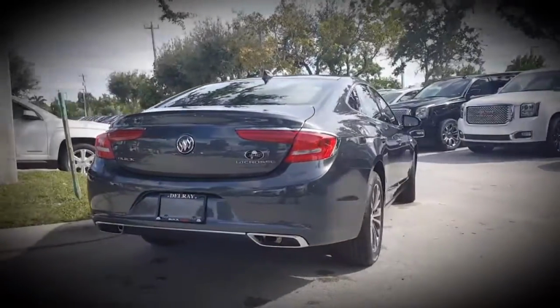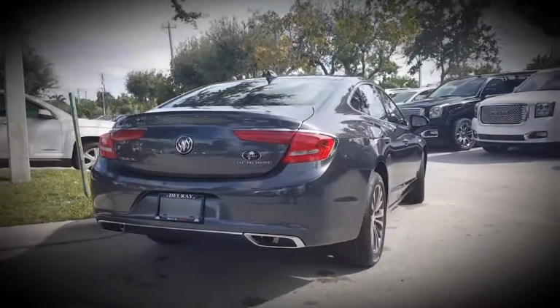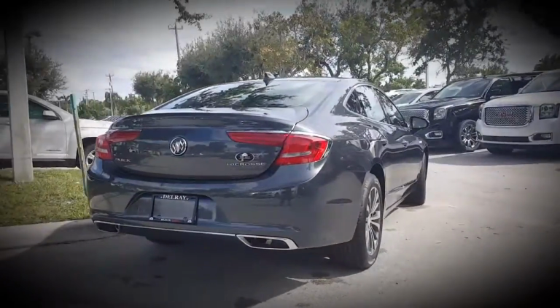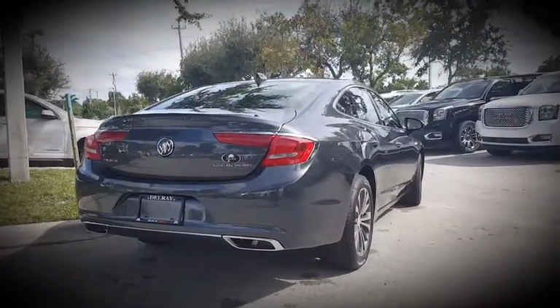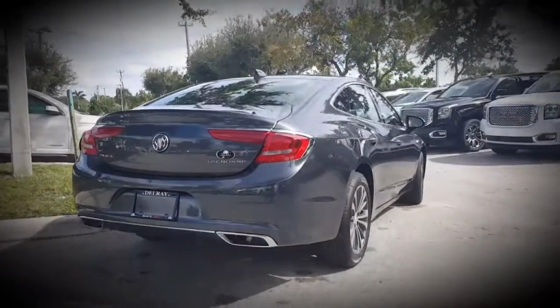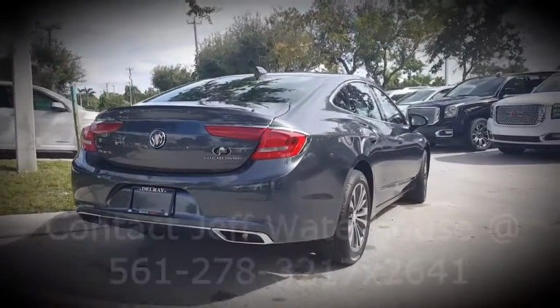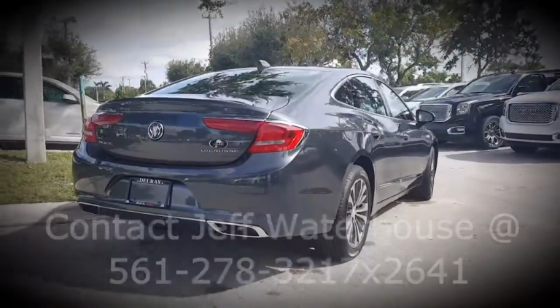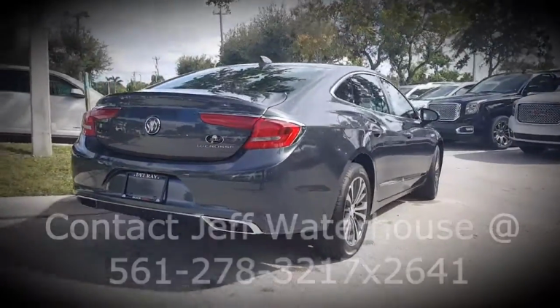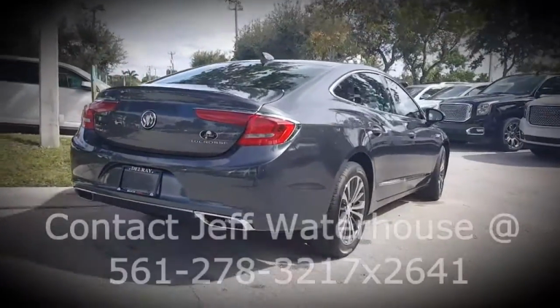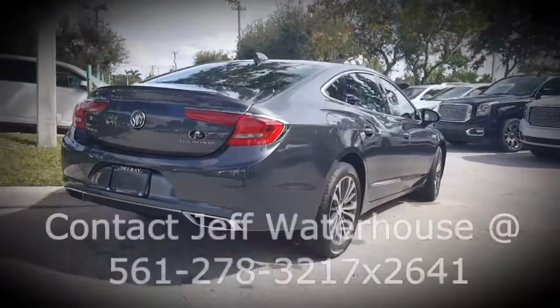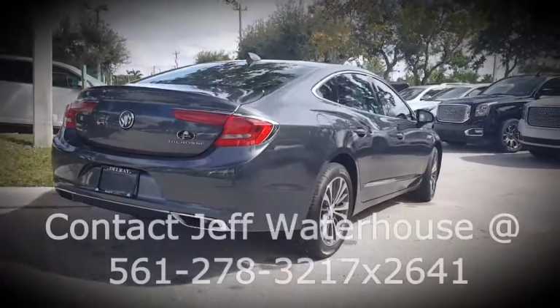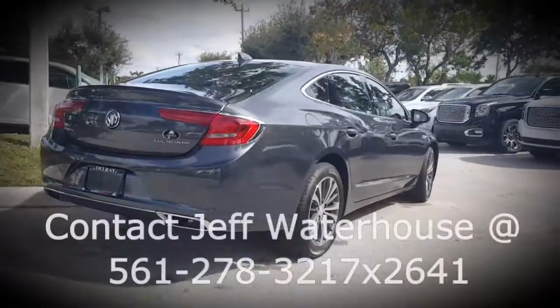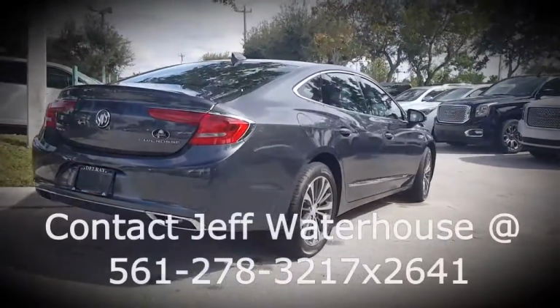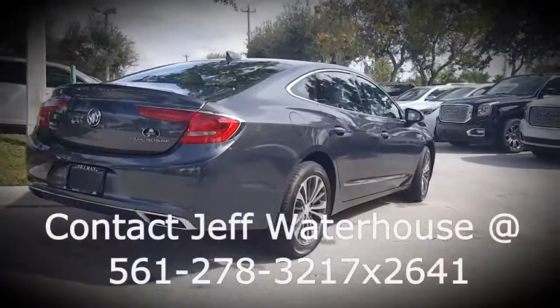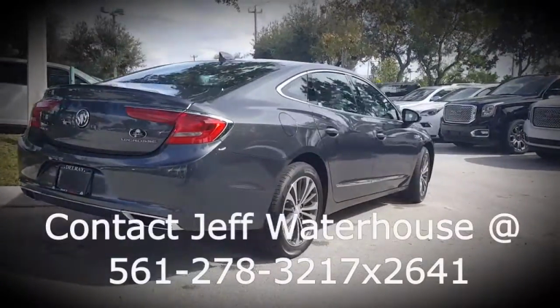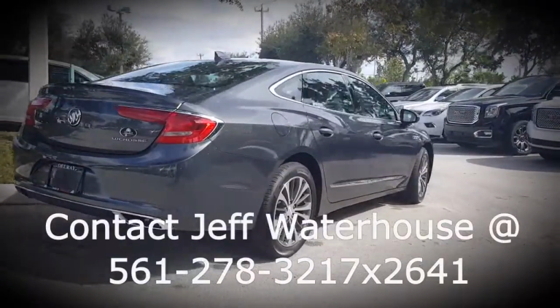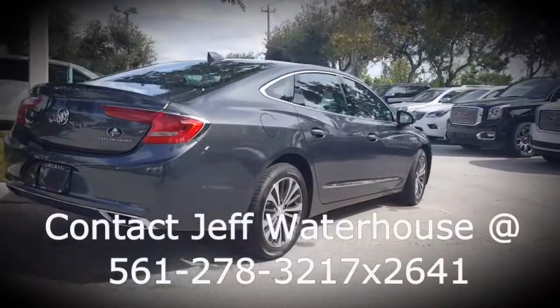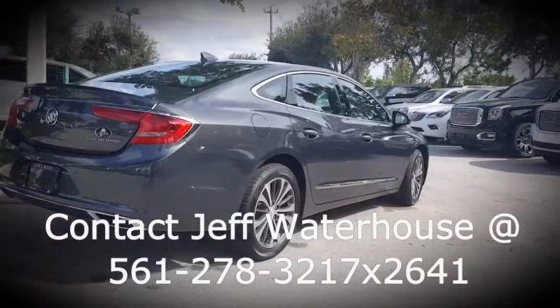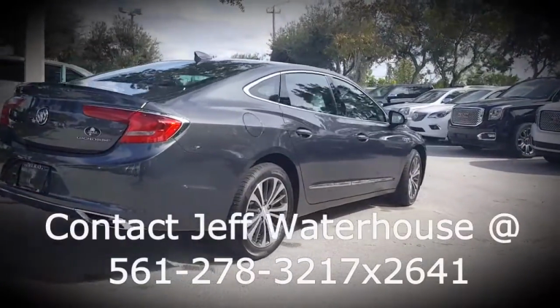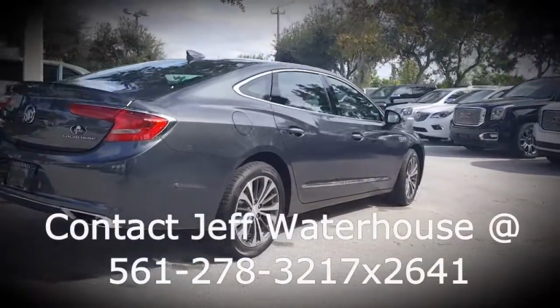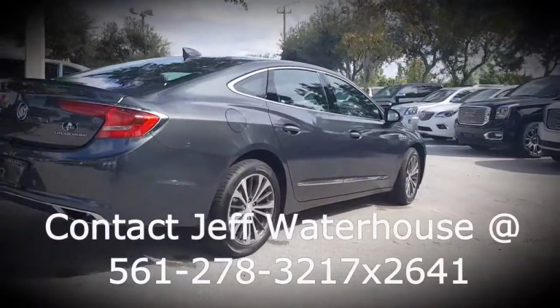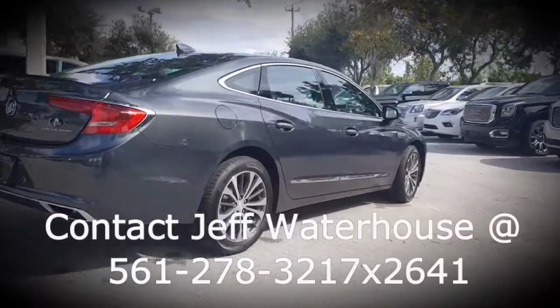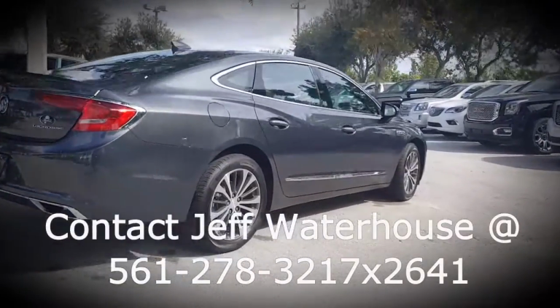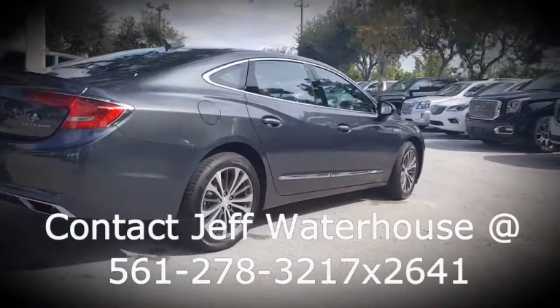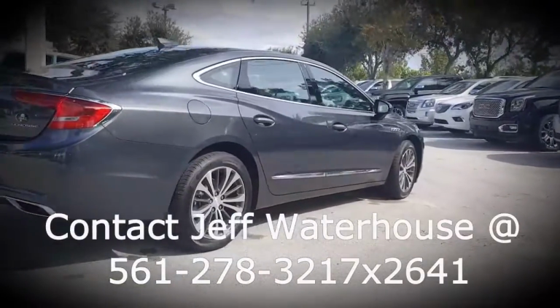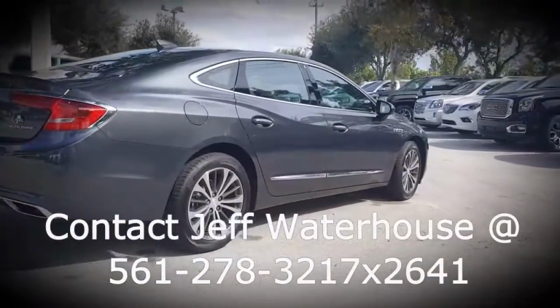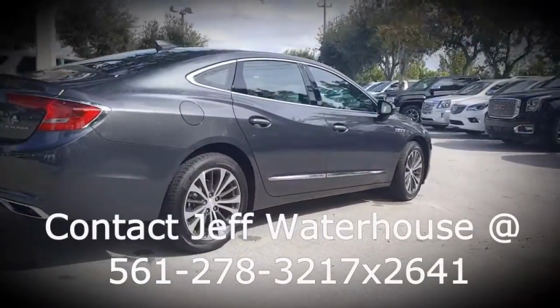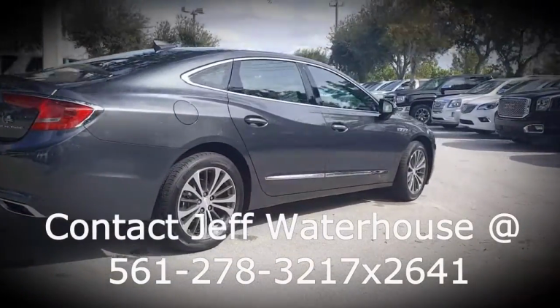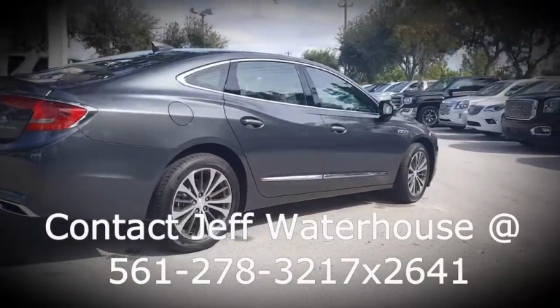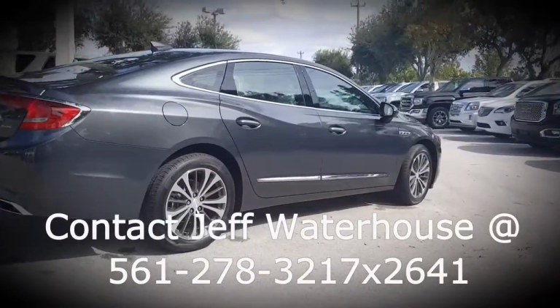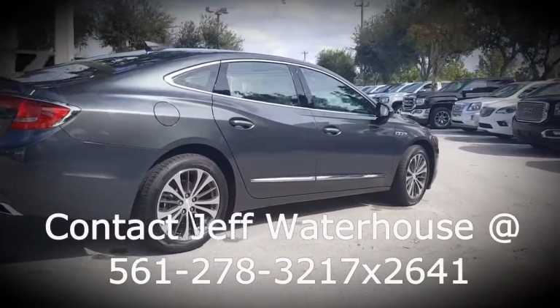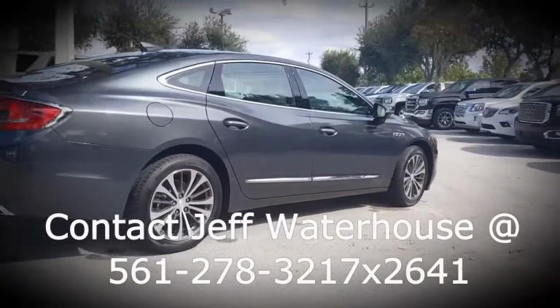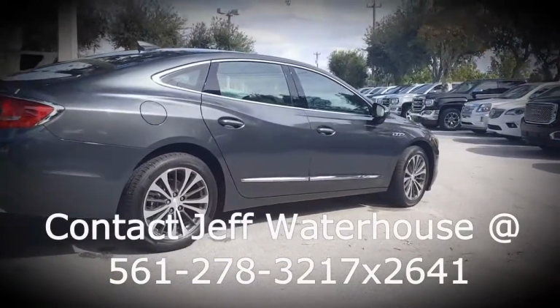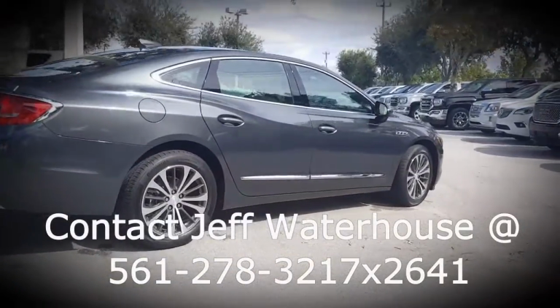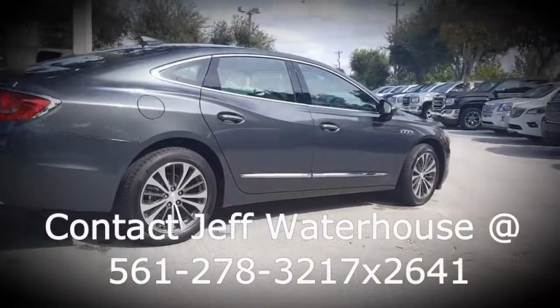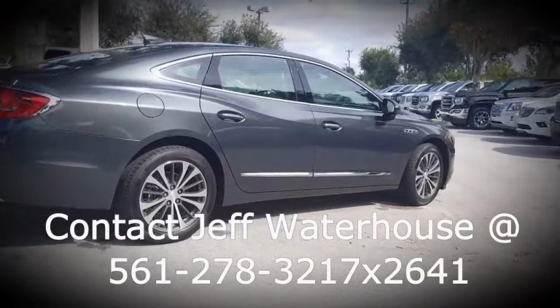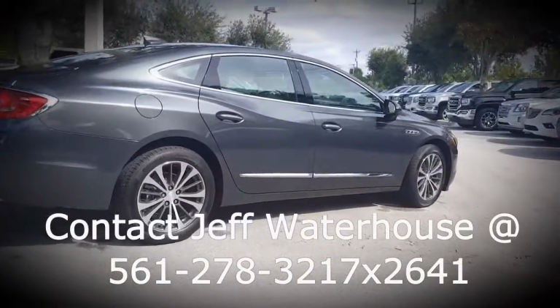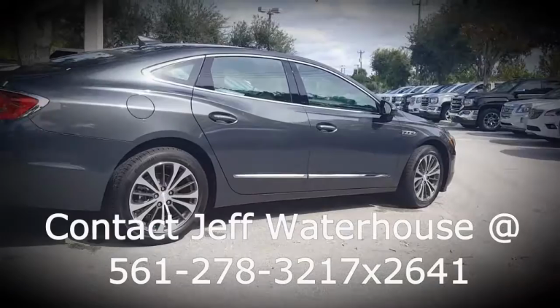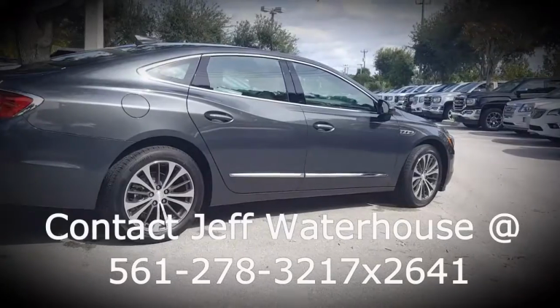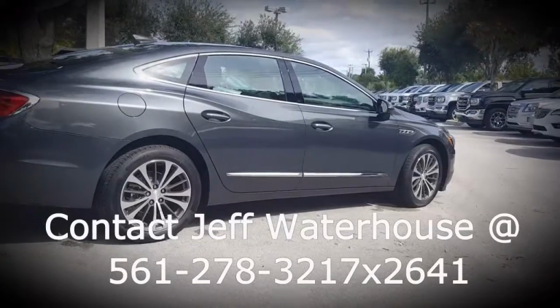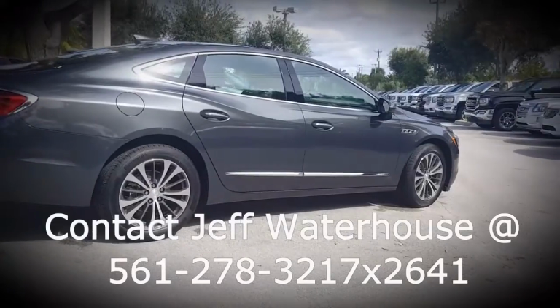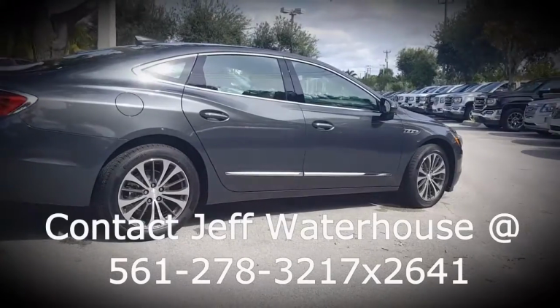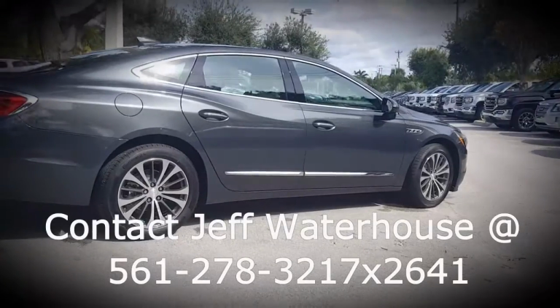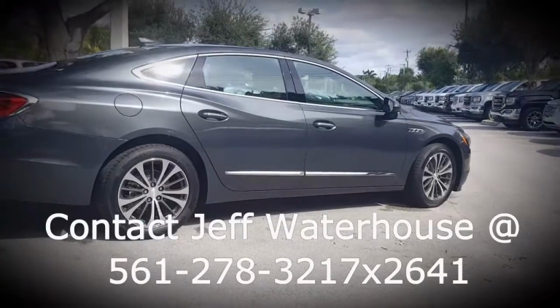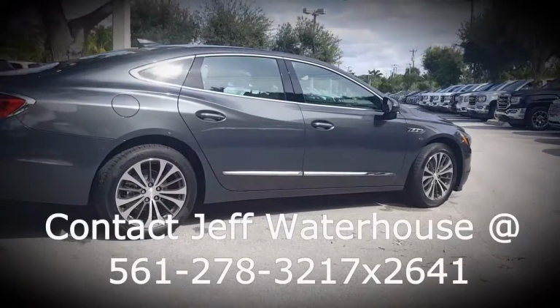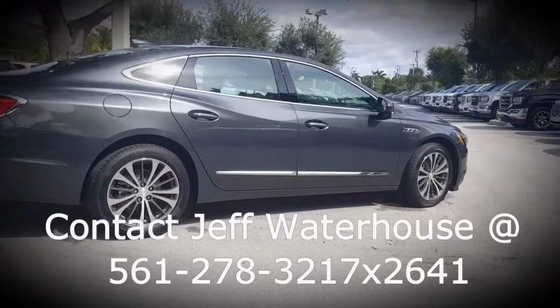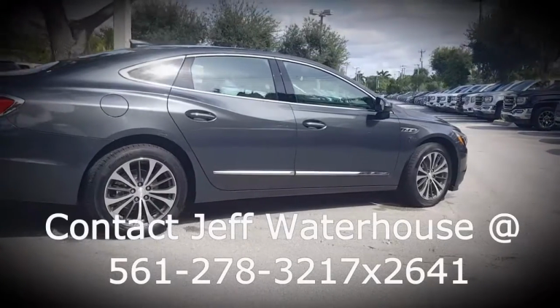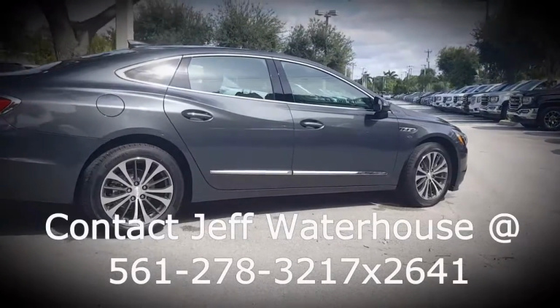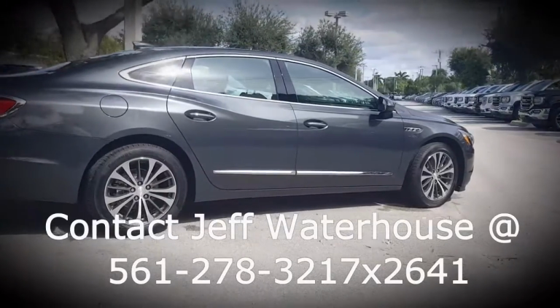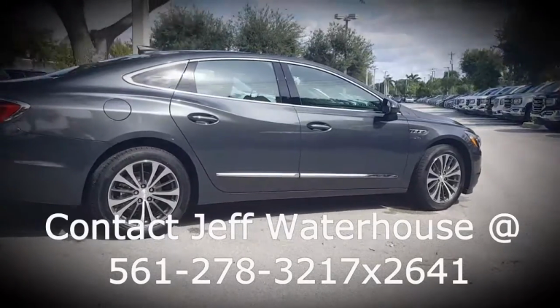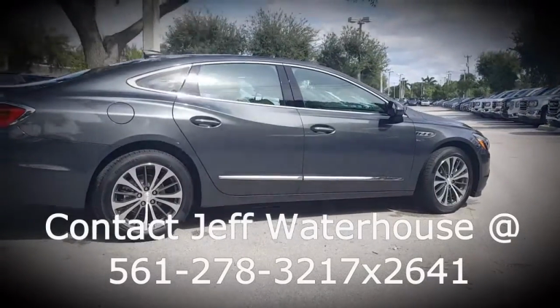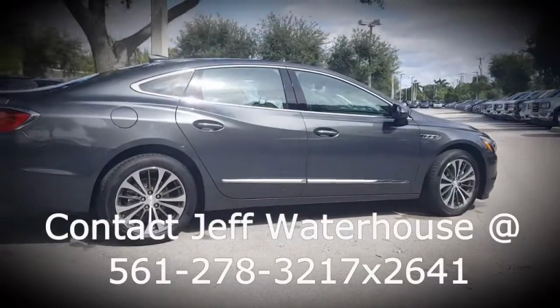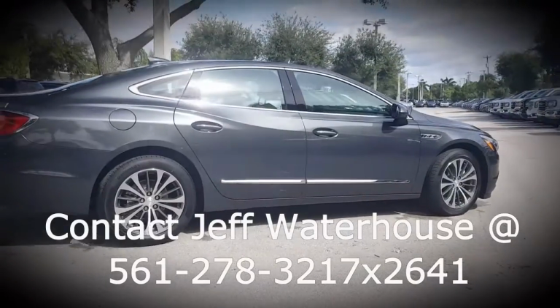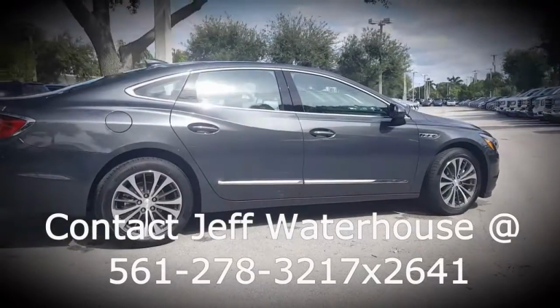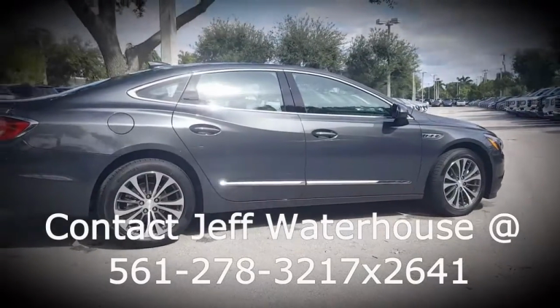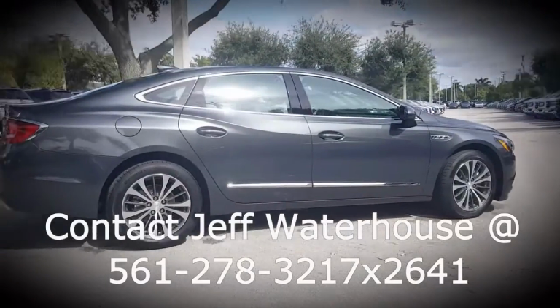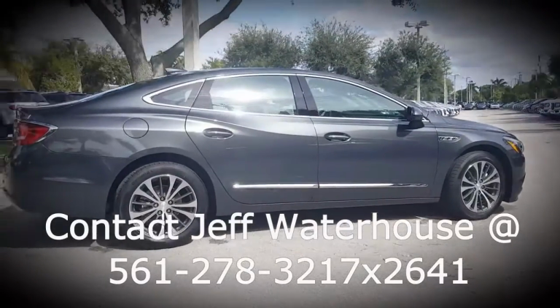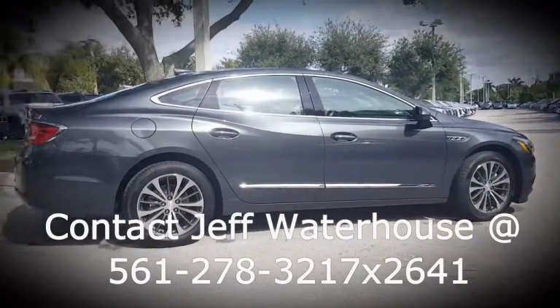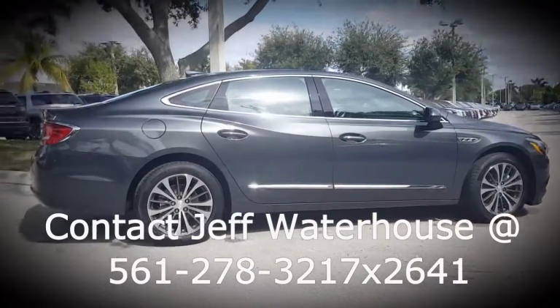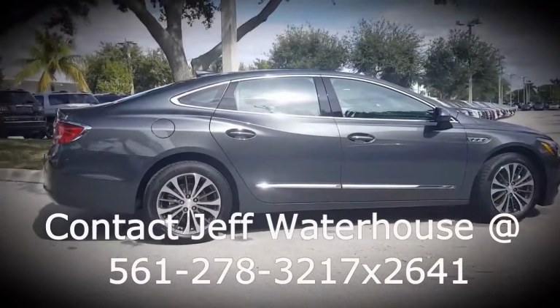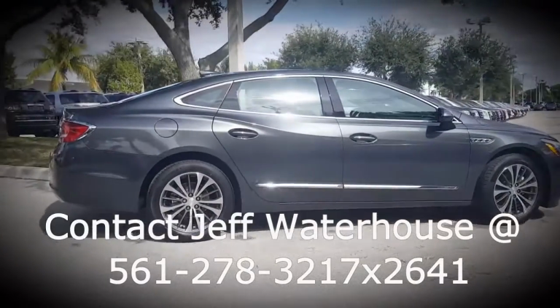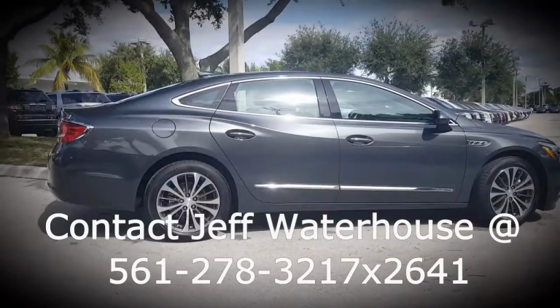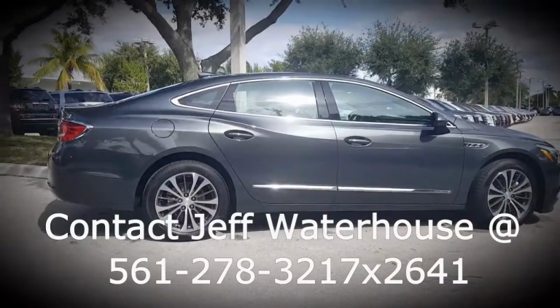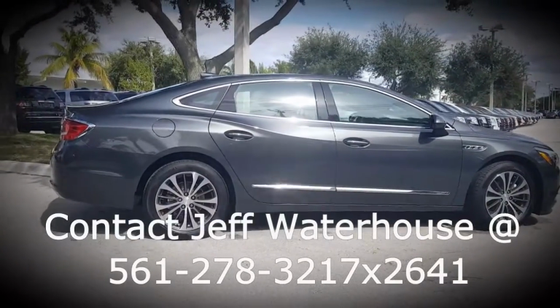Please contact Jeff Waterhouse at 561-278-3217, extension 2641.